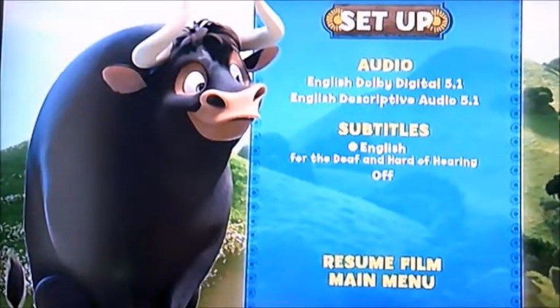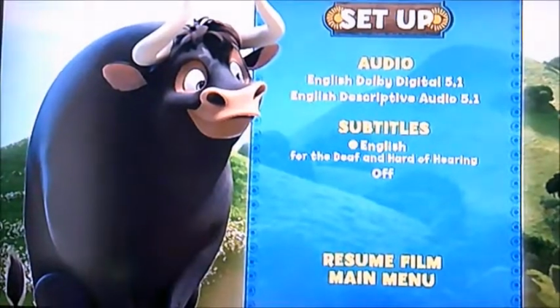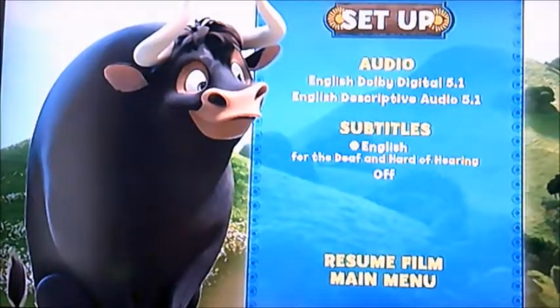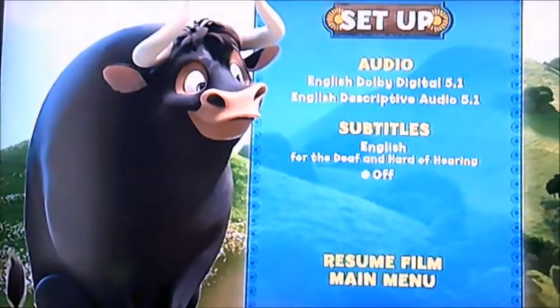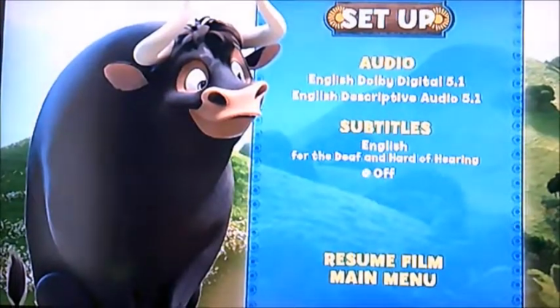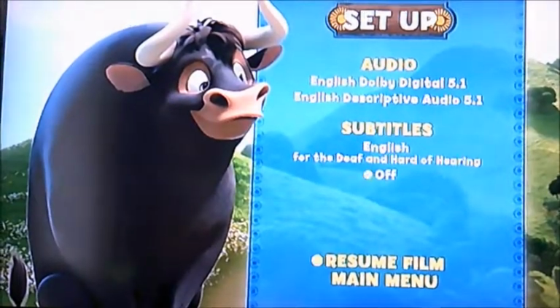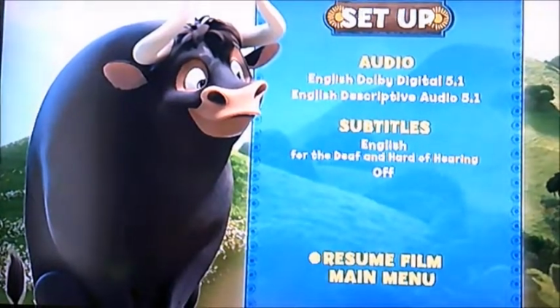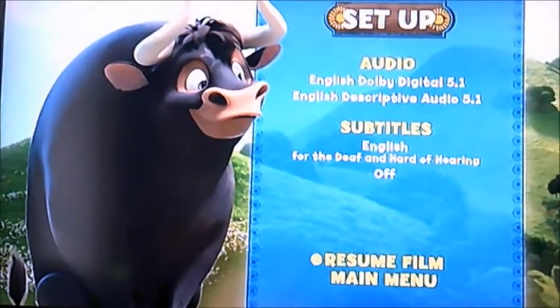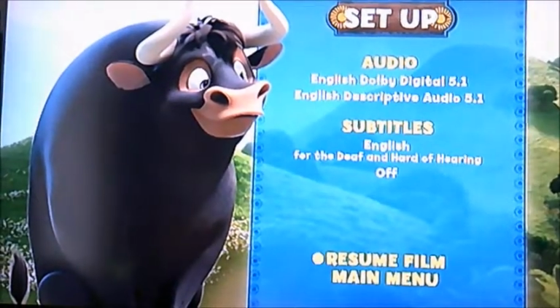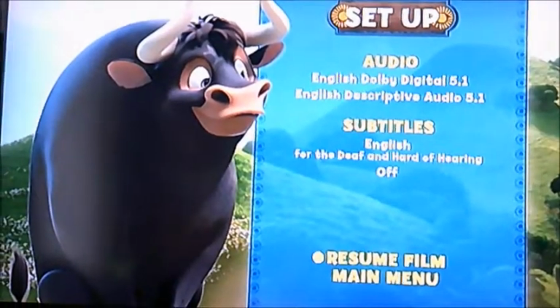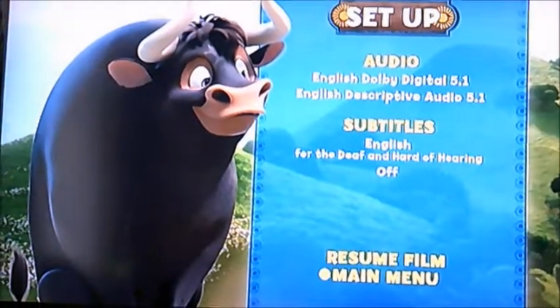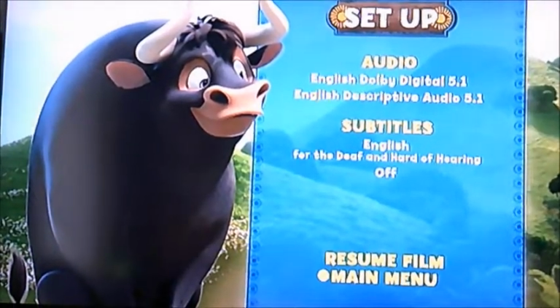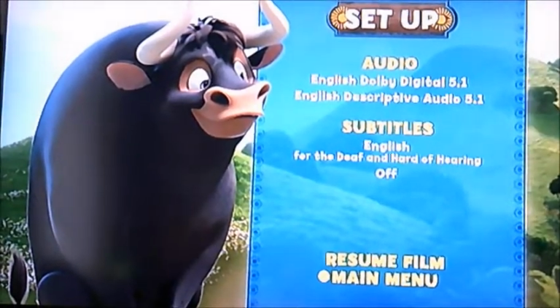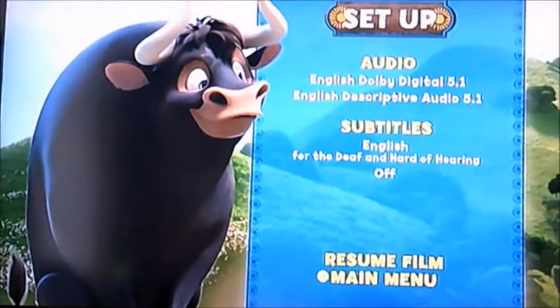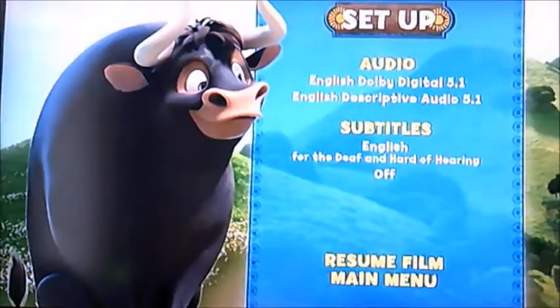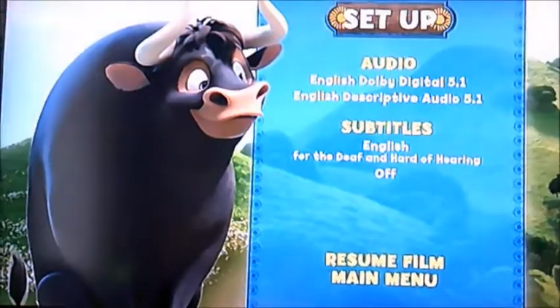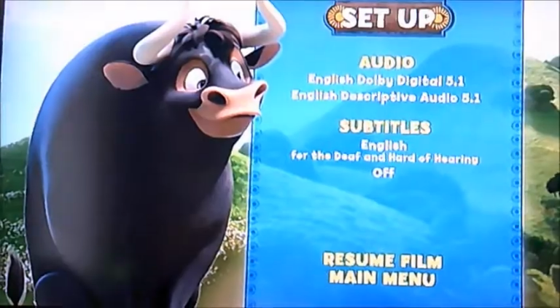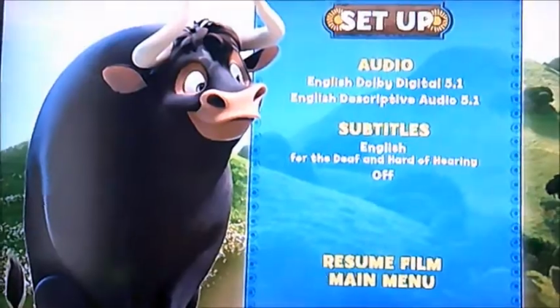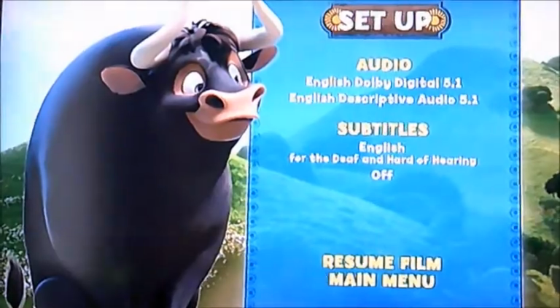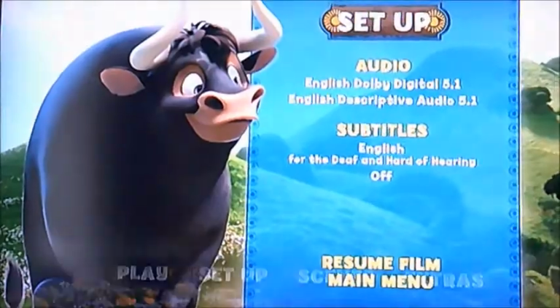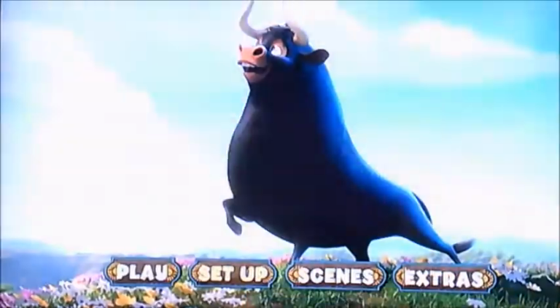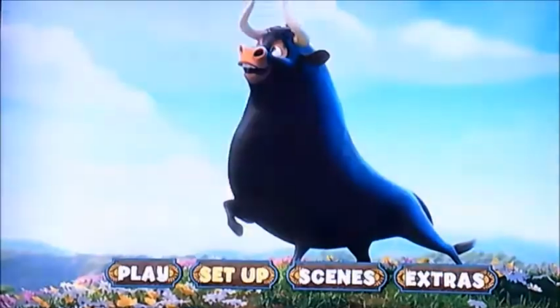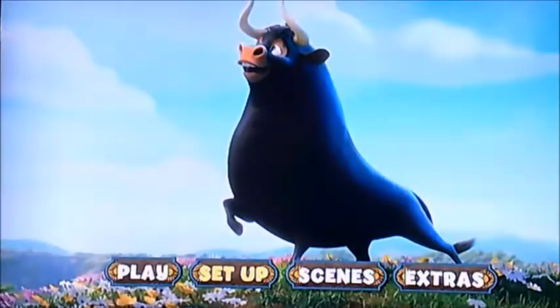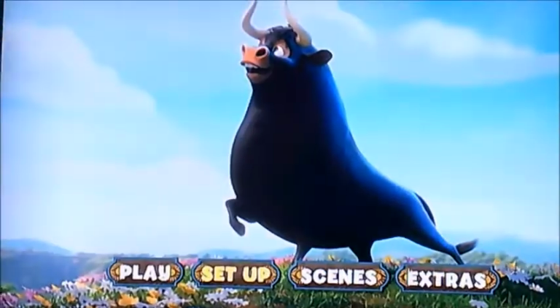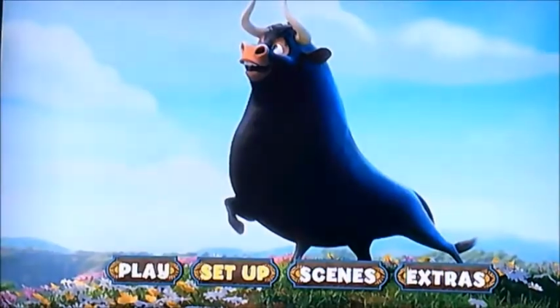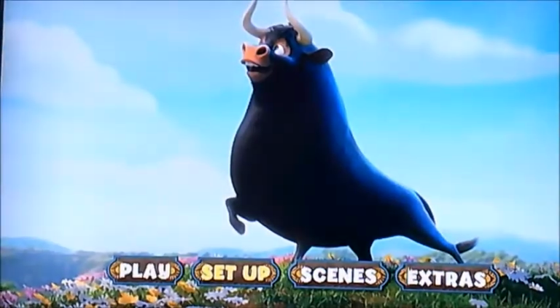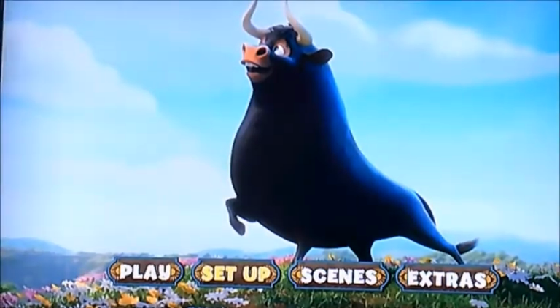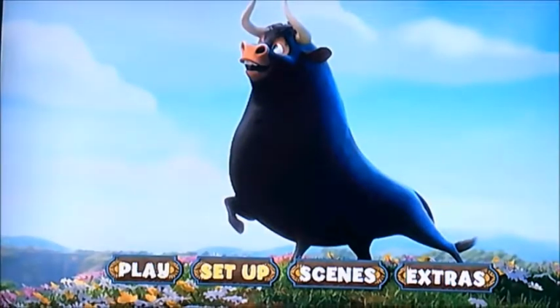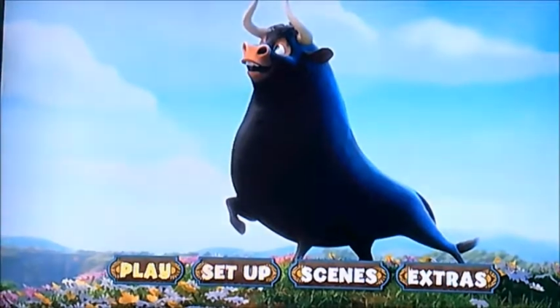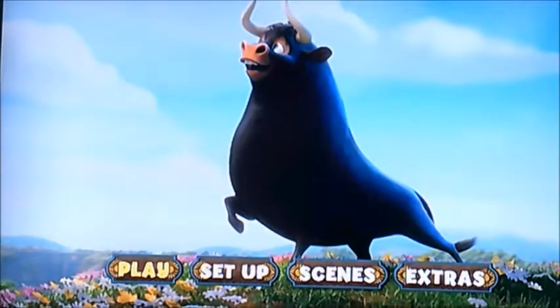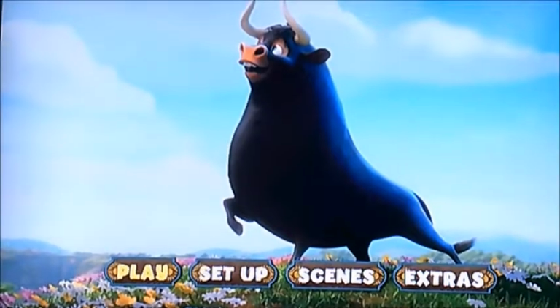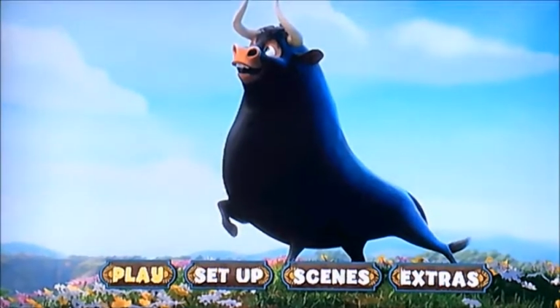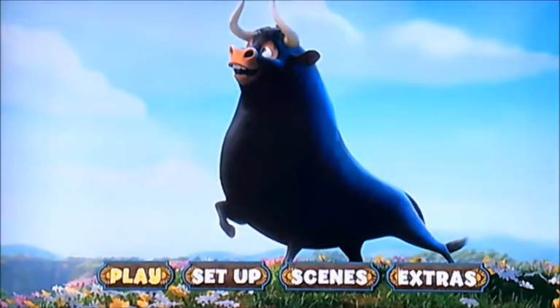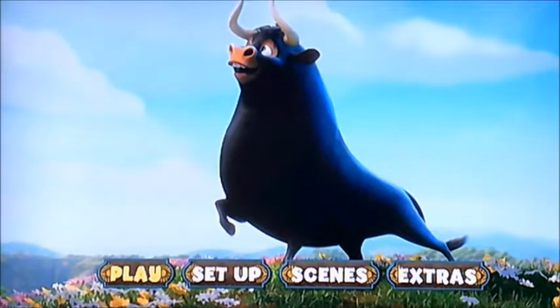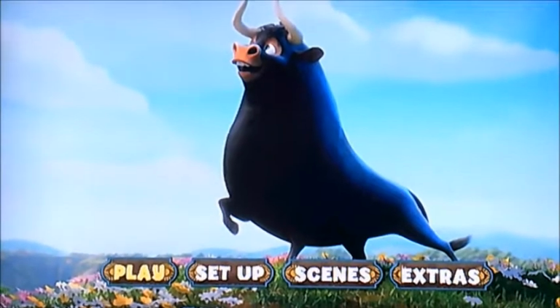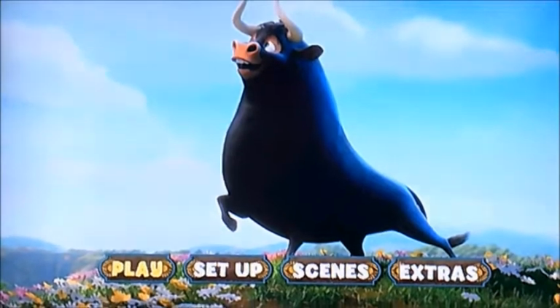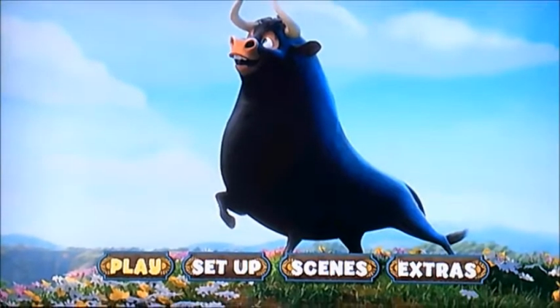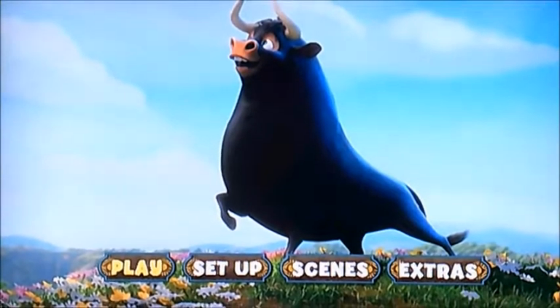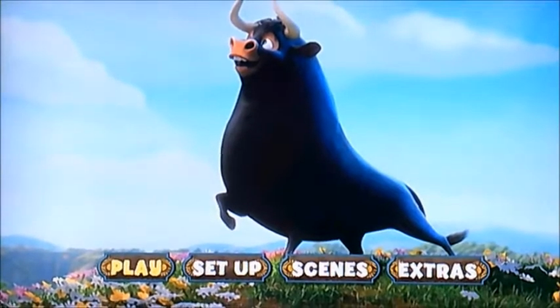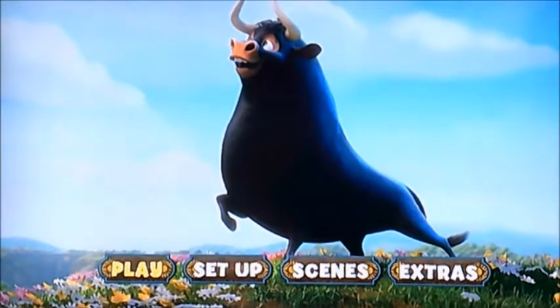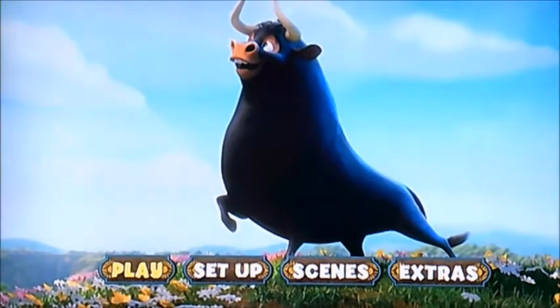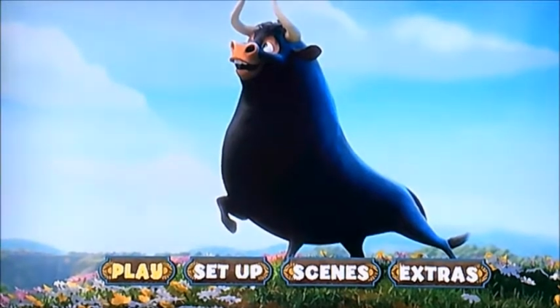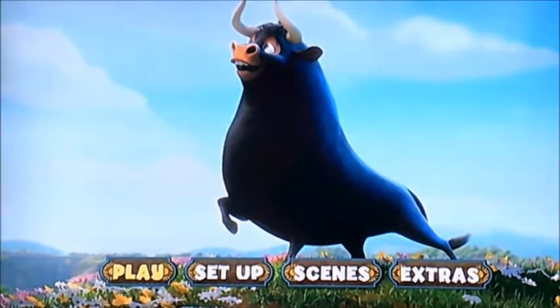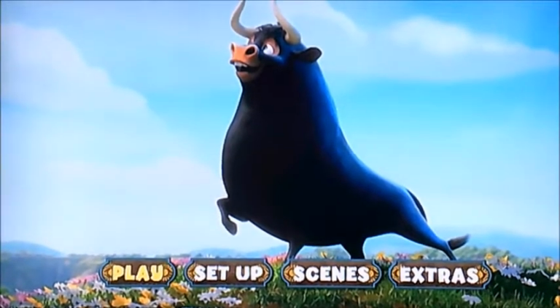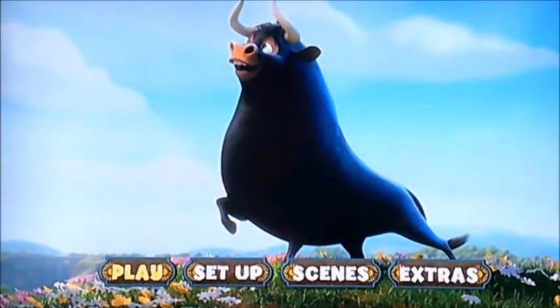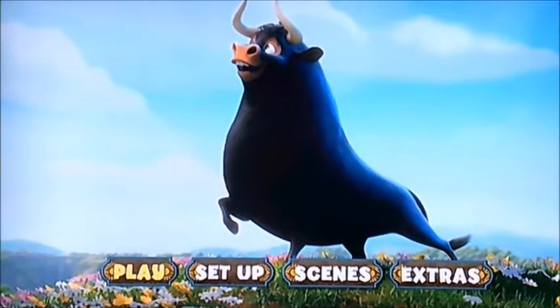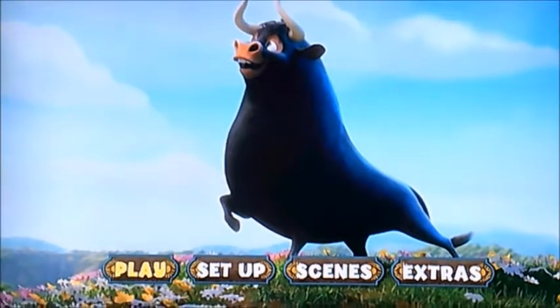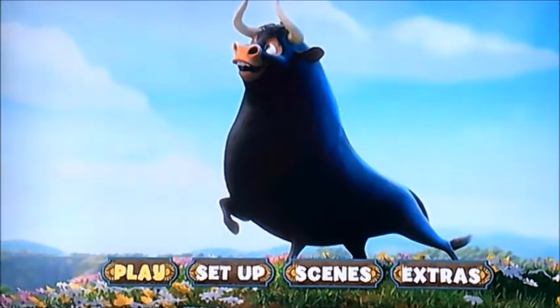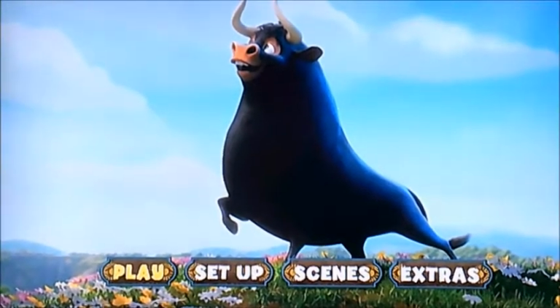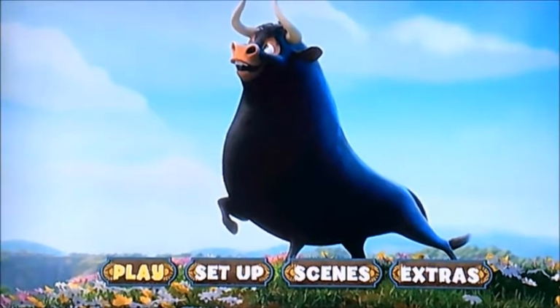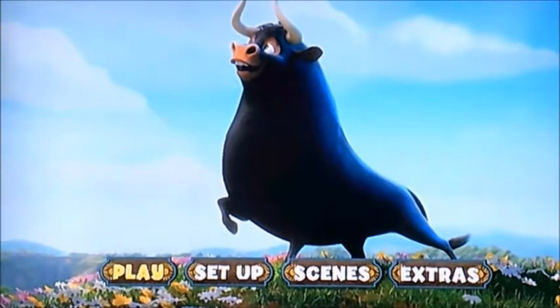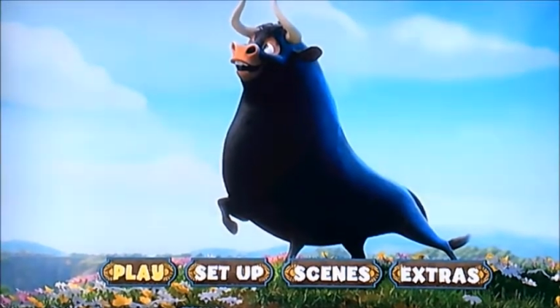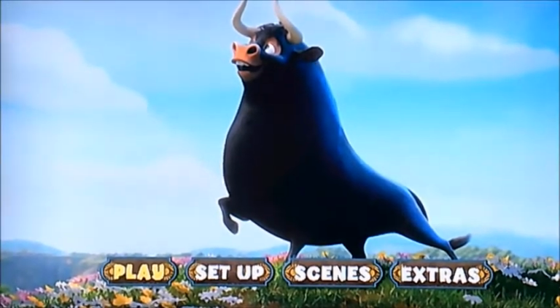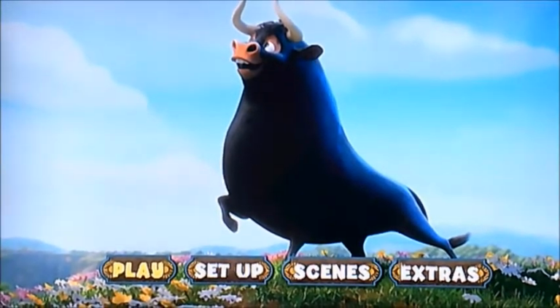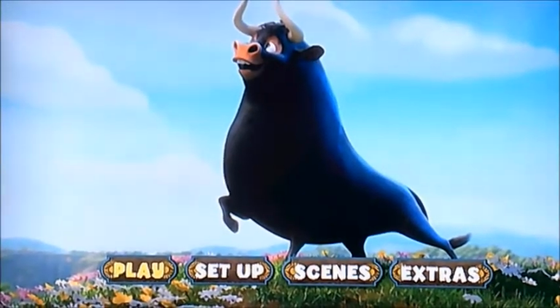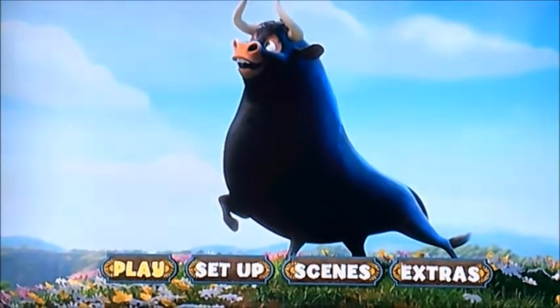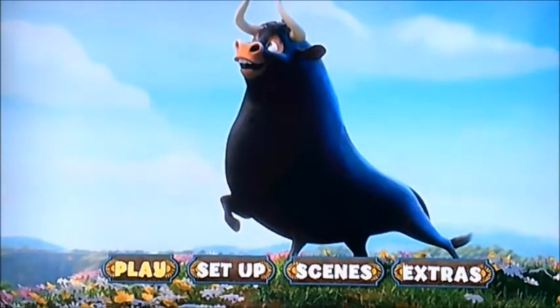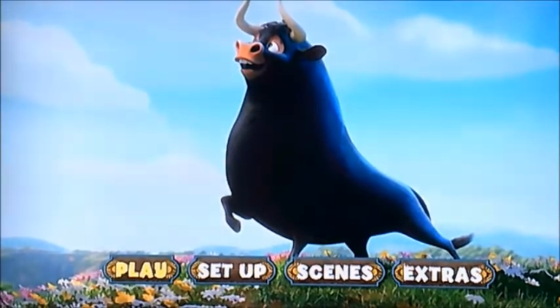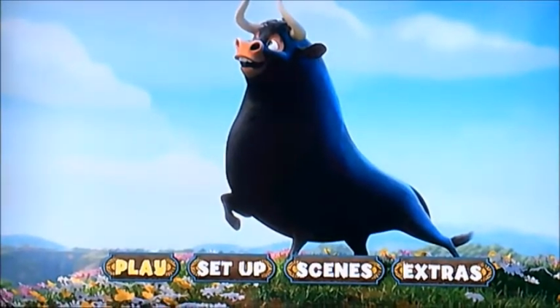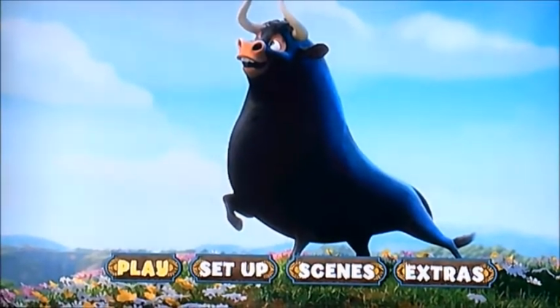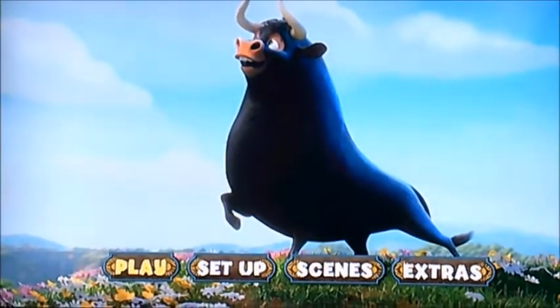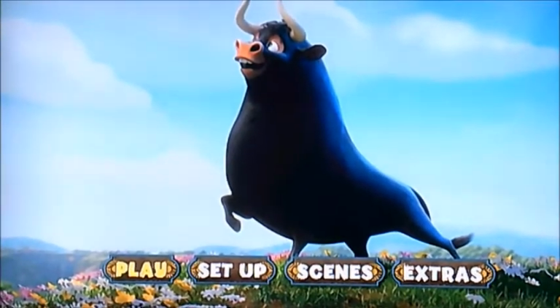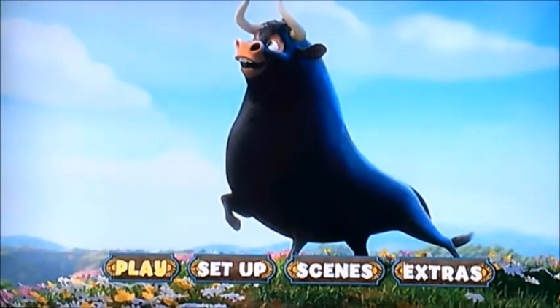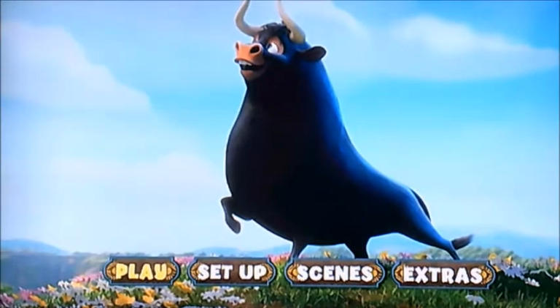Yep, it only has English. So there you go viewers, that's pretty much all I can show you — the DVD Bay walkthrough for Ferdinand.